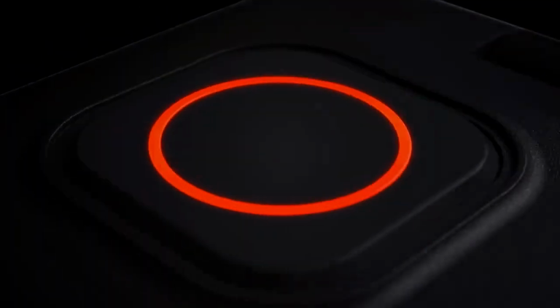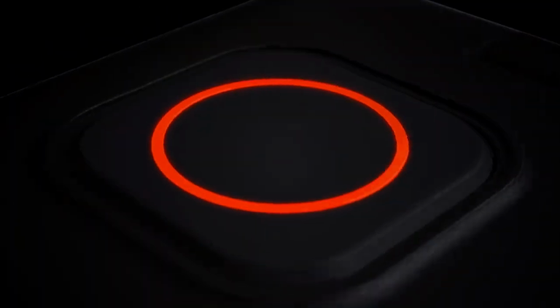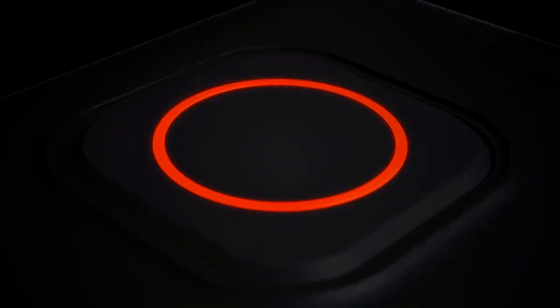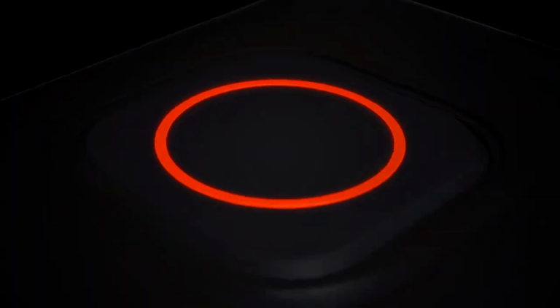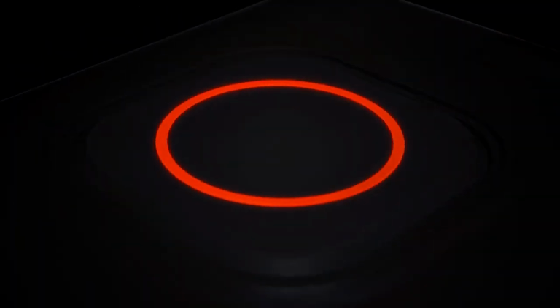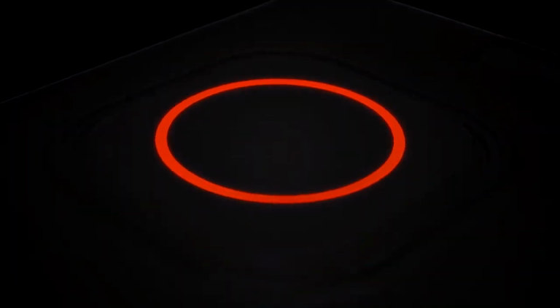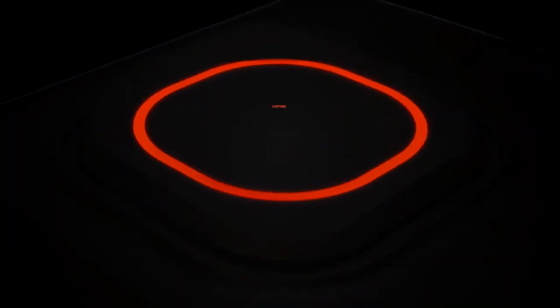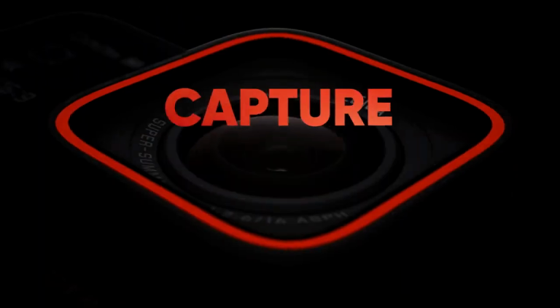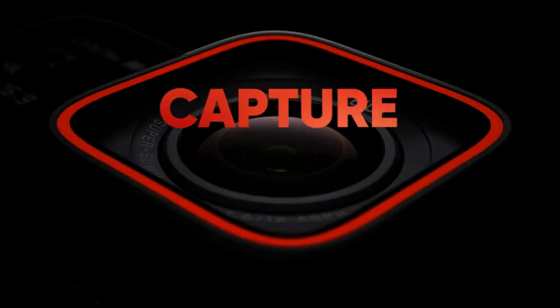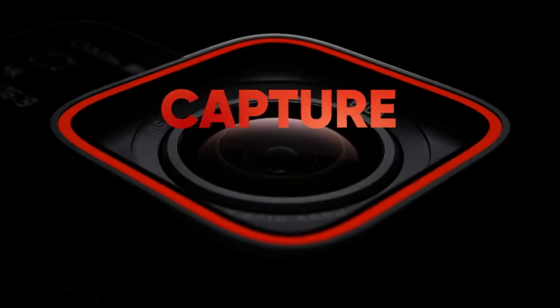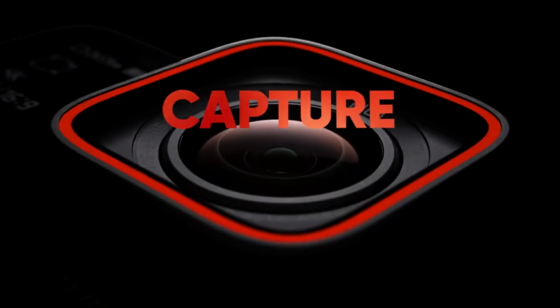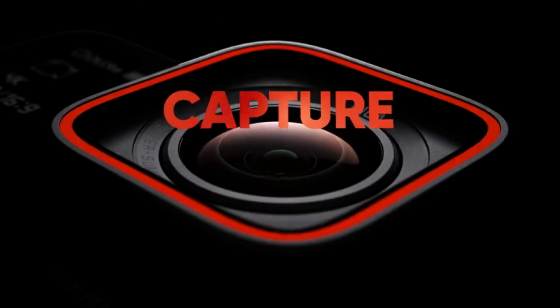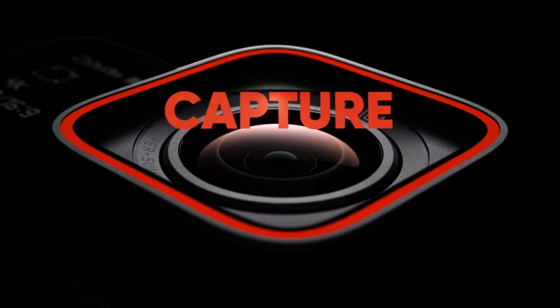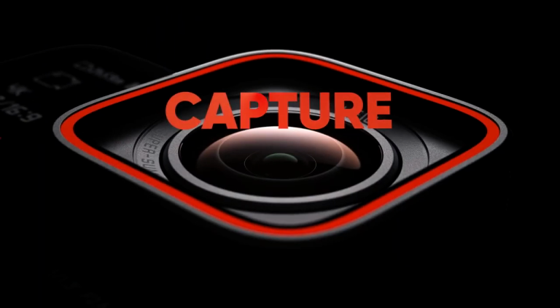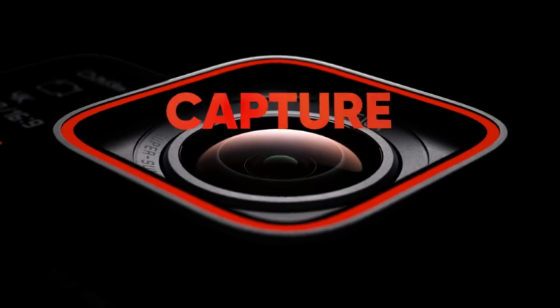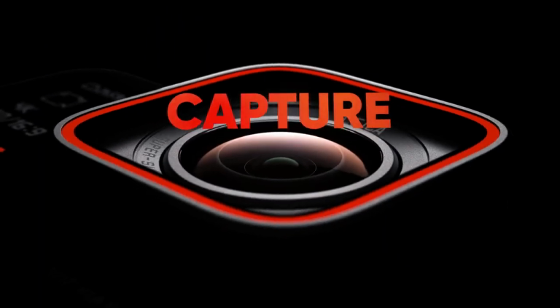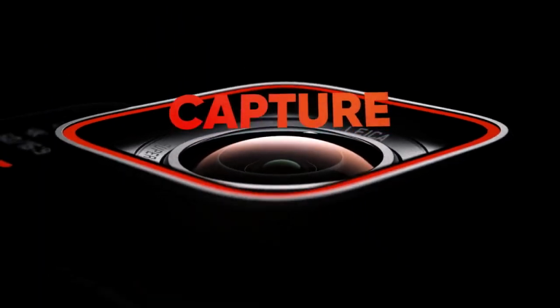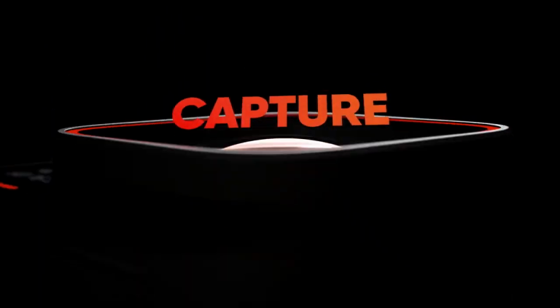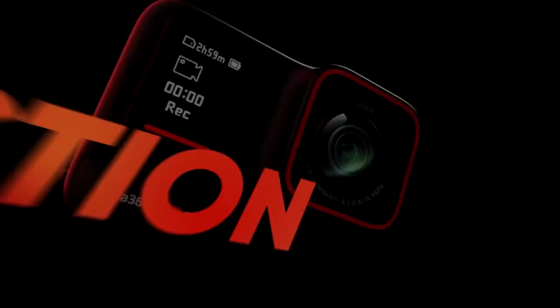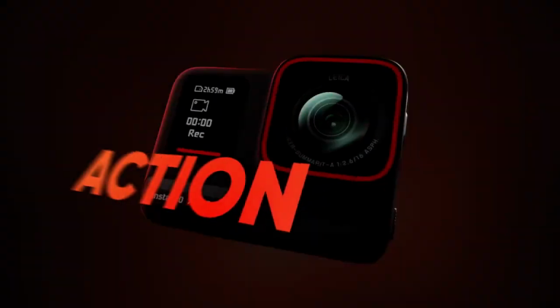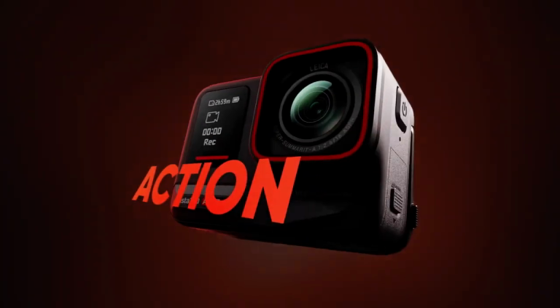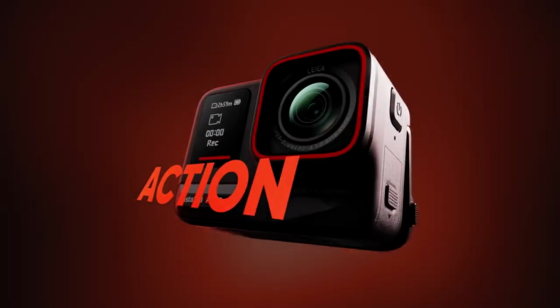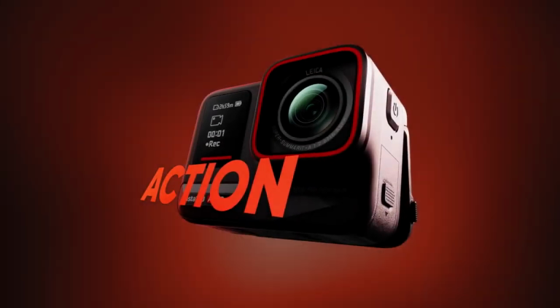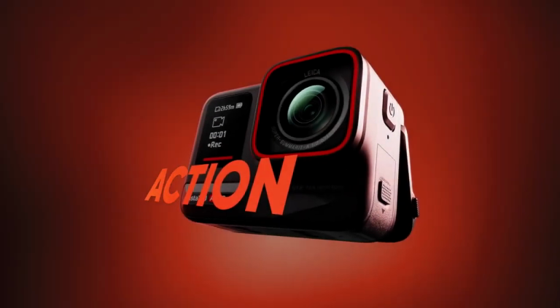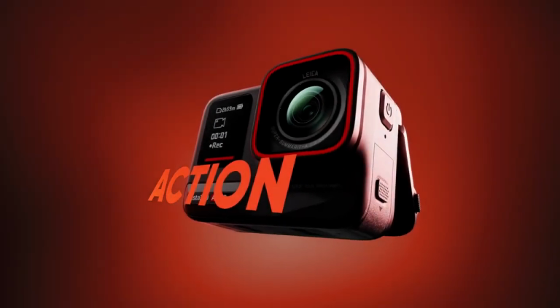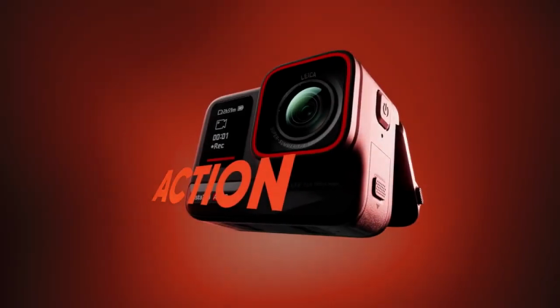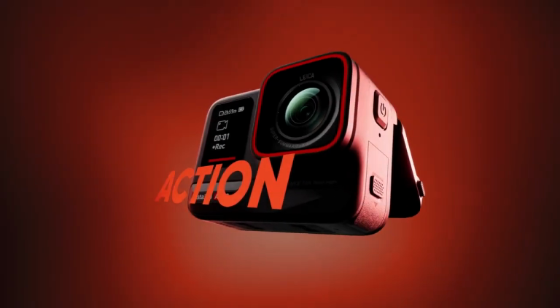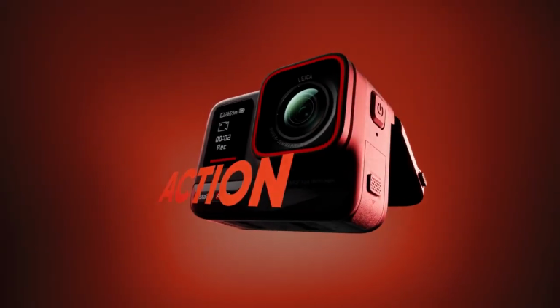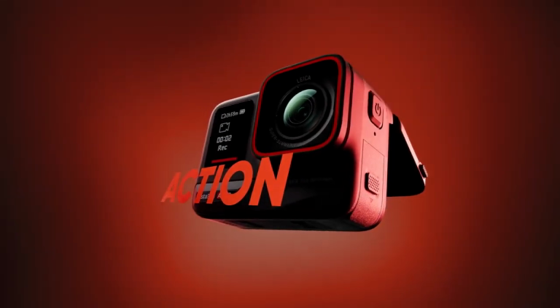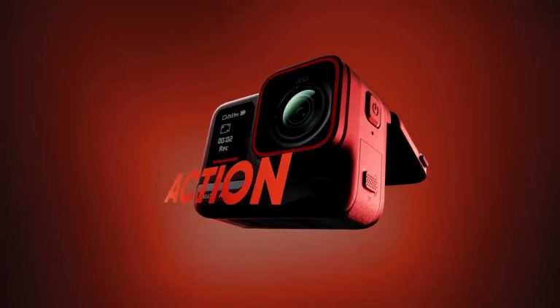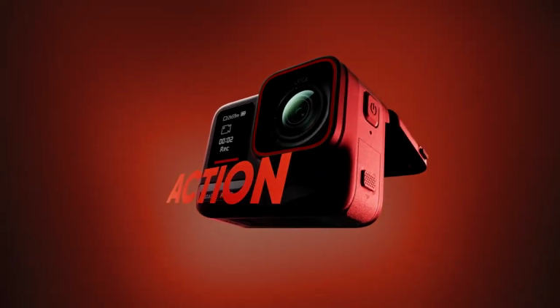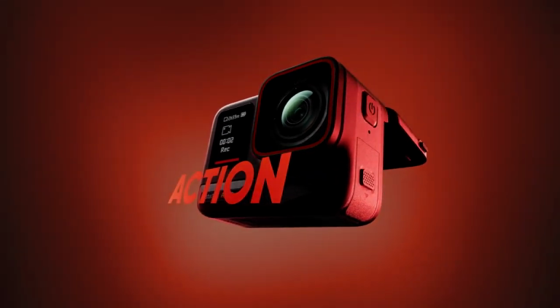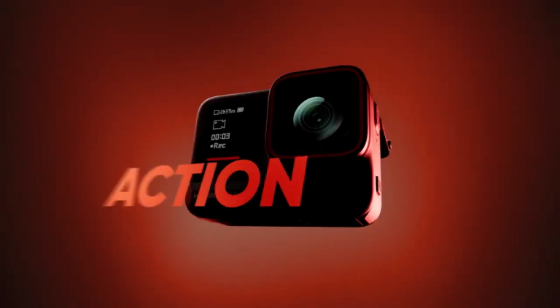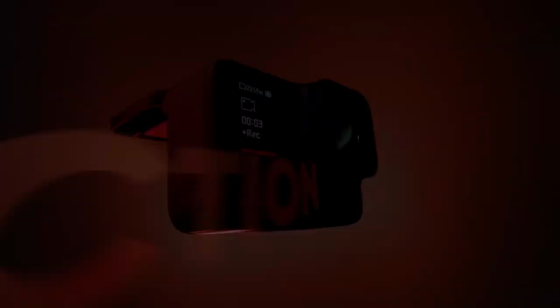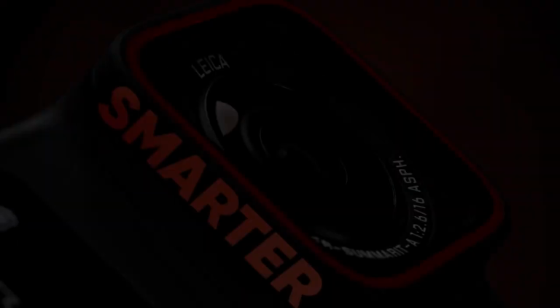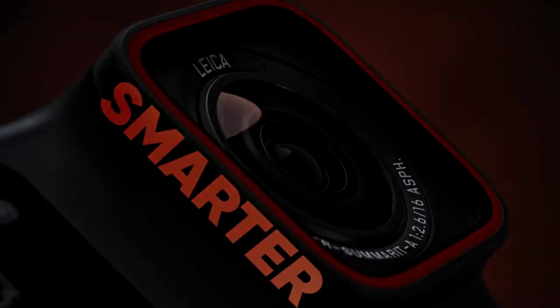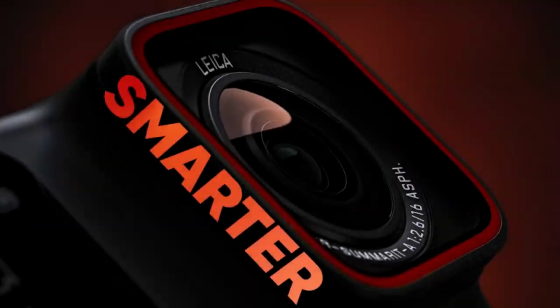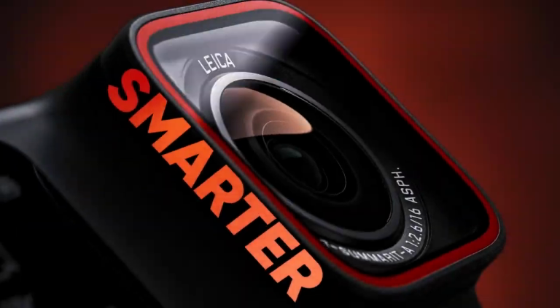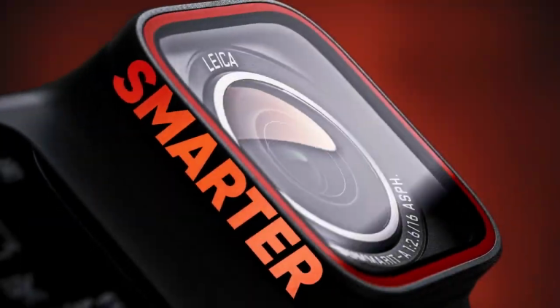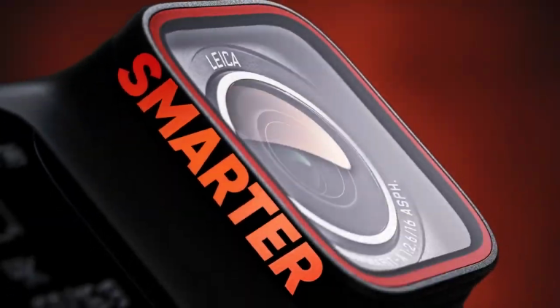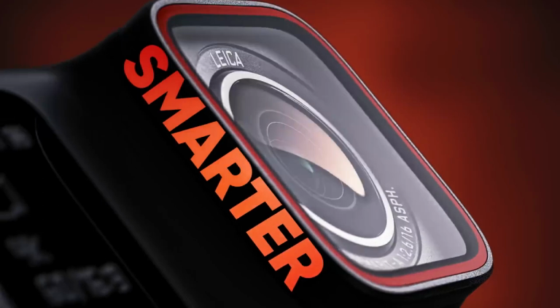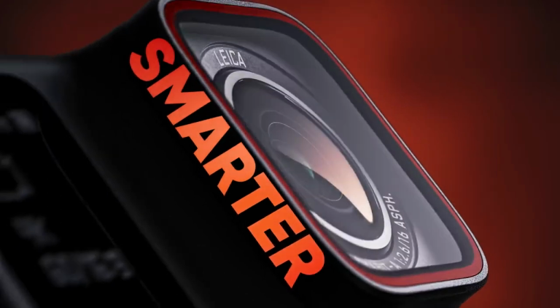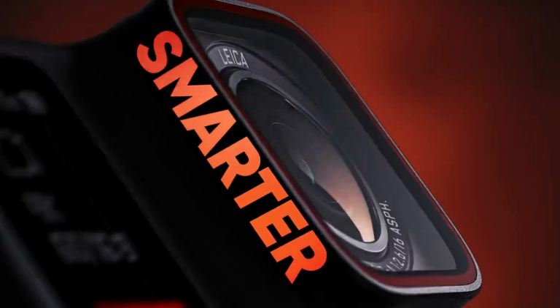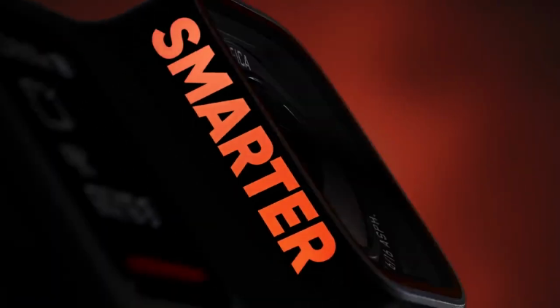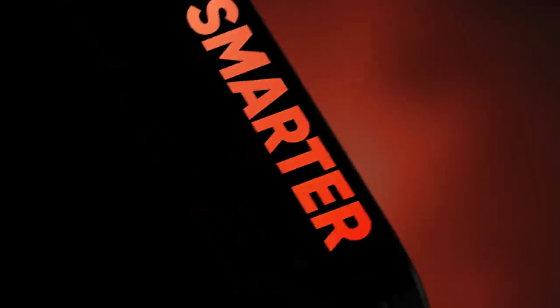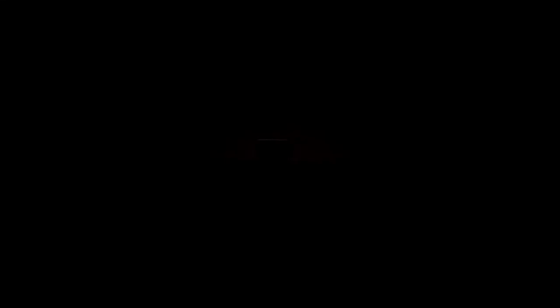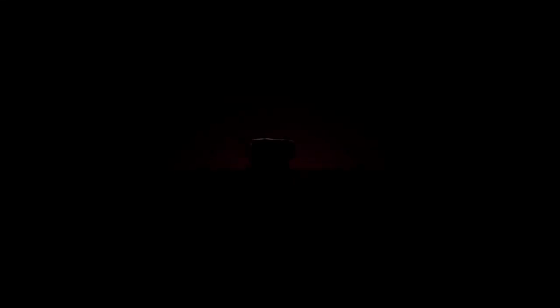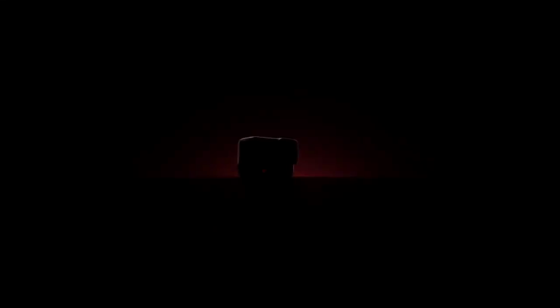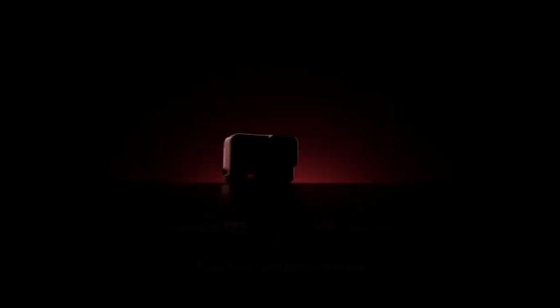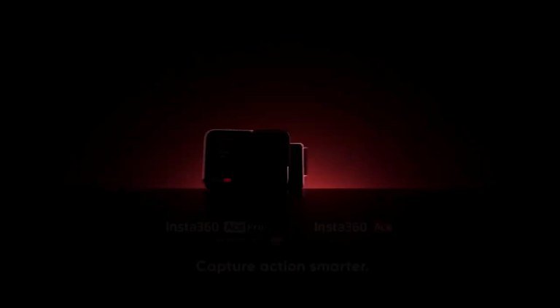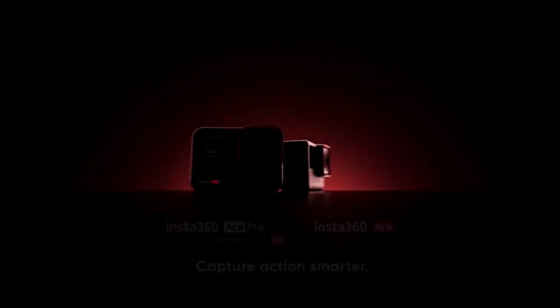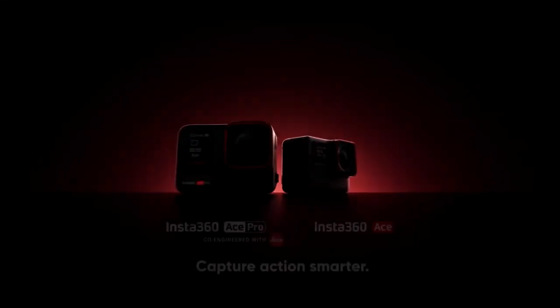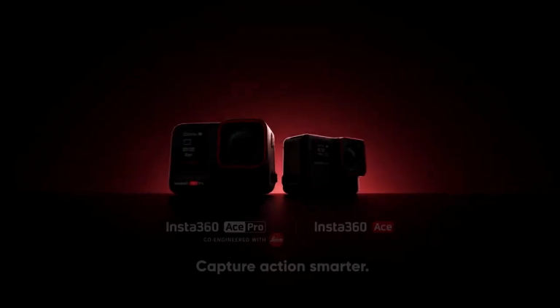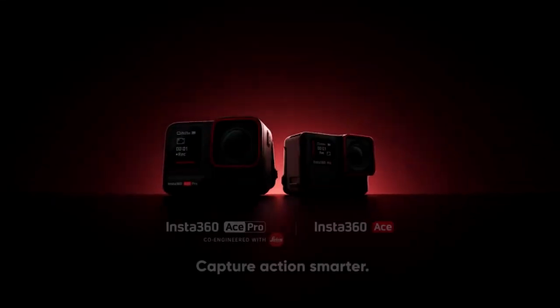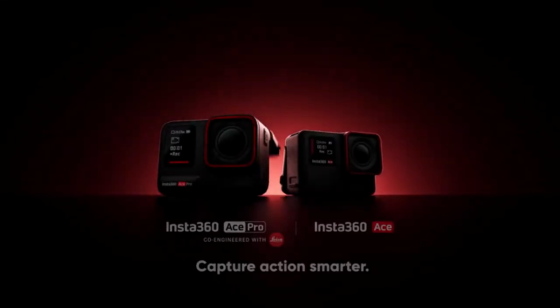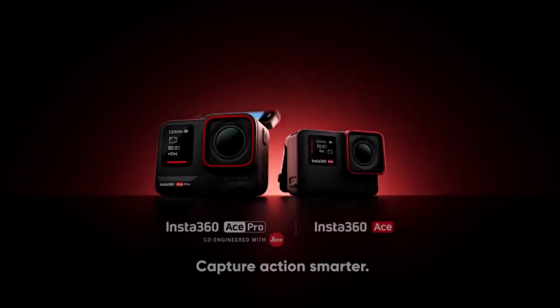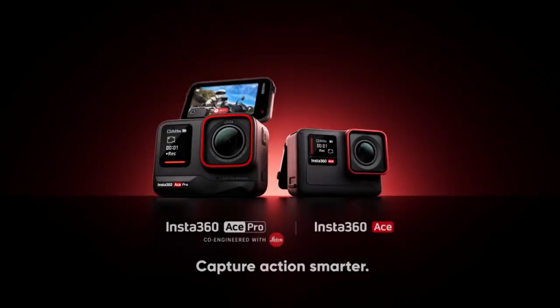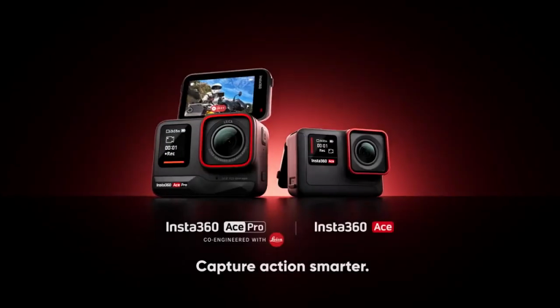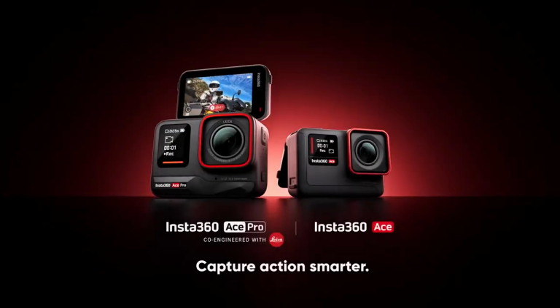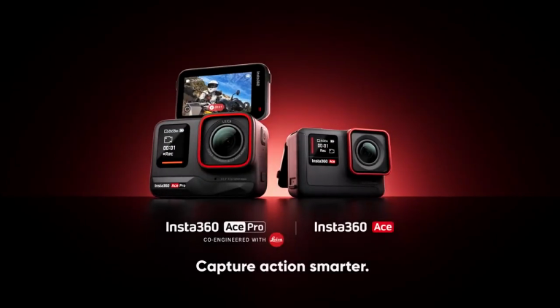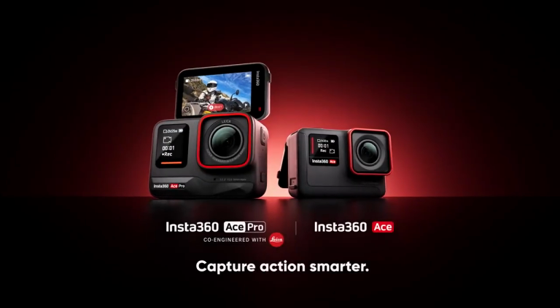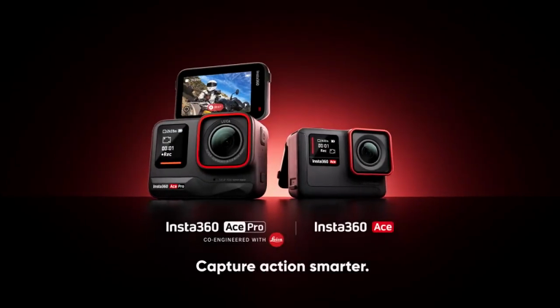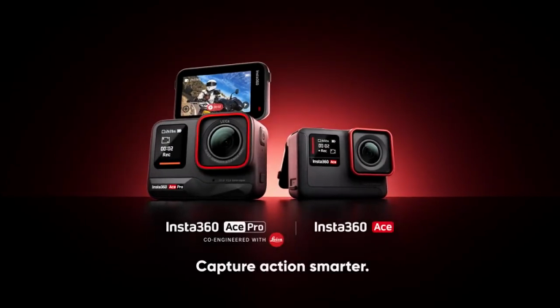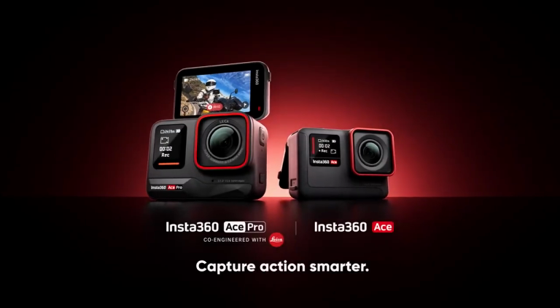Unbeatable image quality, action-ready, and AI-enhanced technology. Meet Insta360 ACE and ACE Pro.